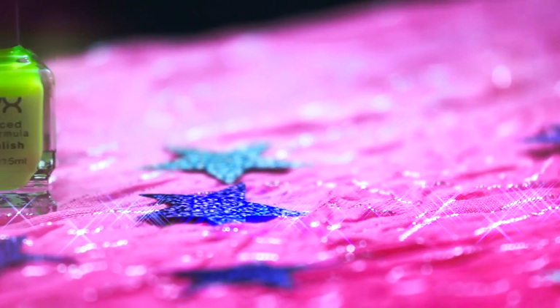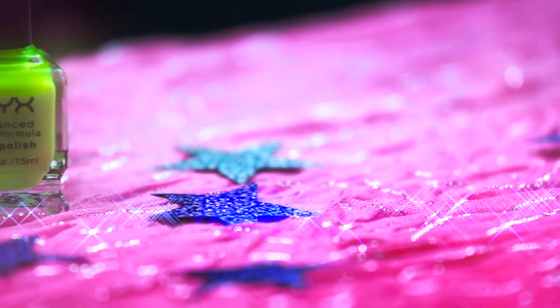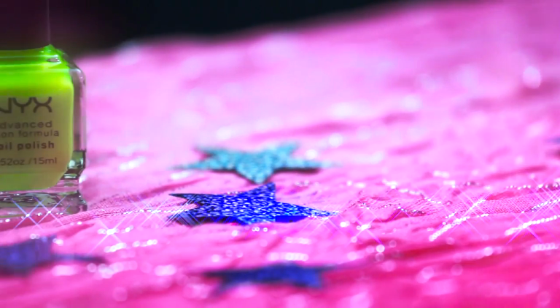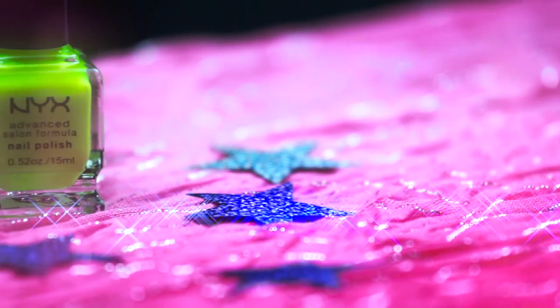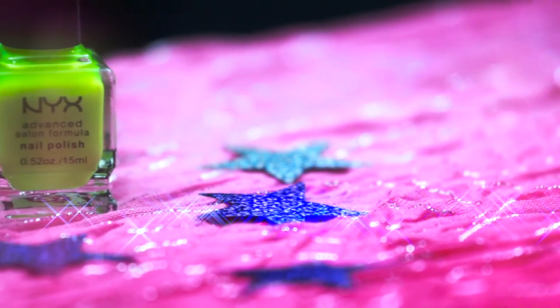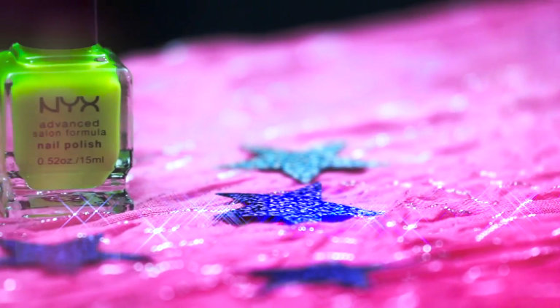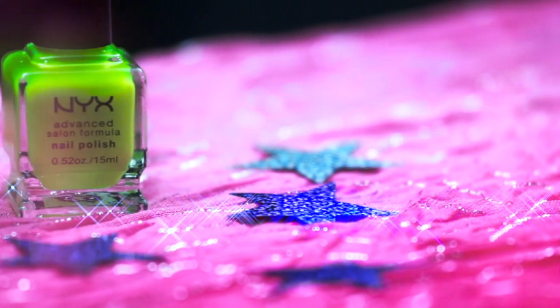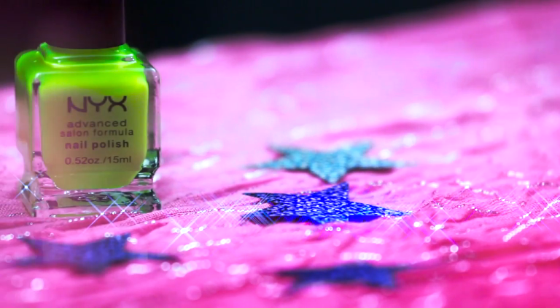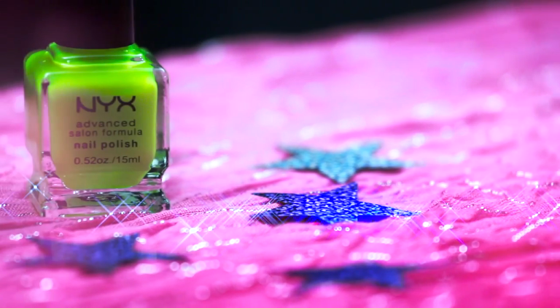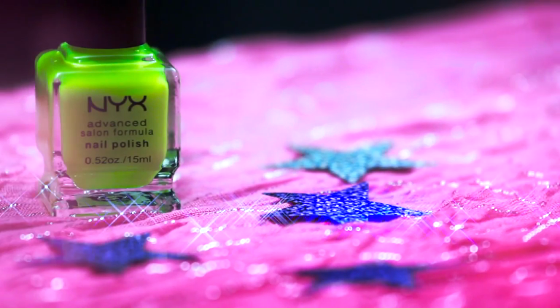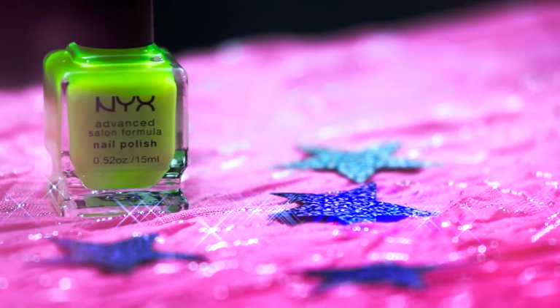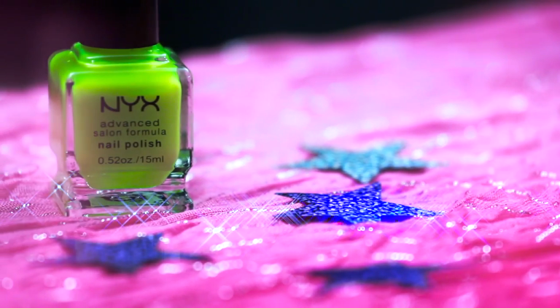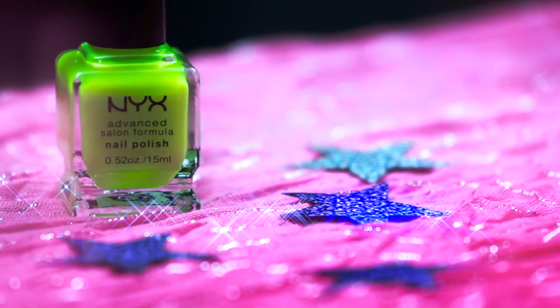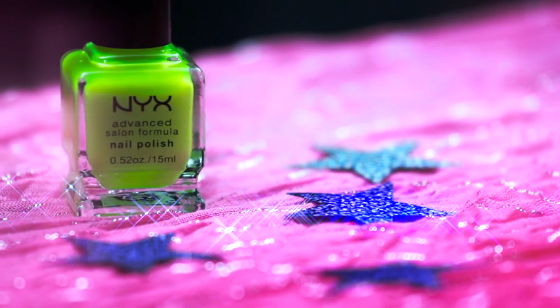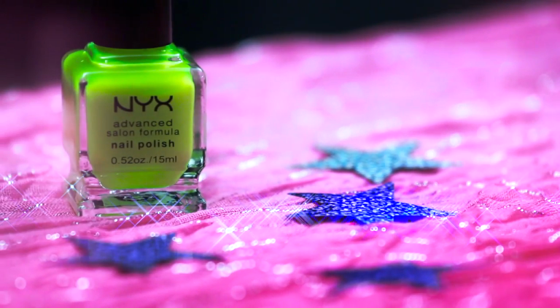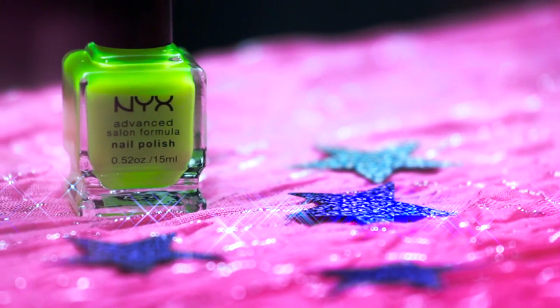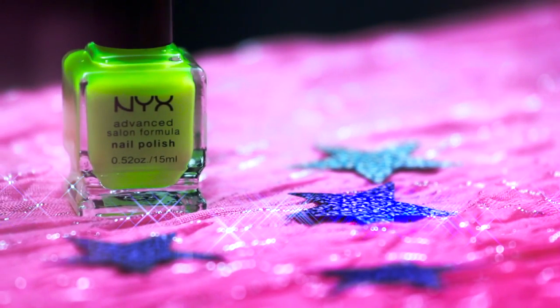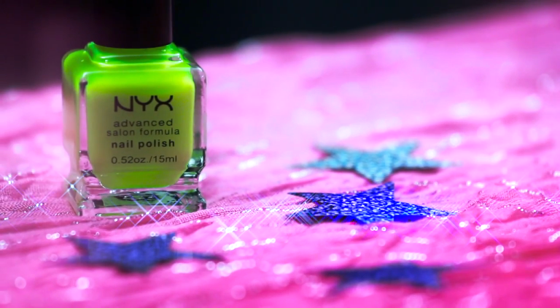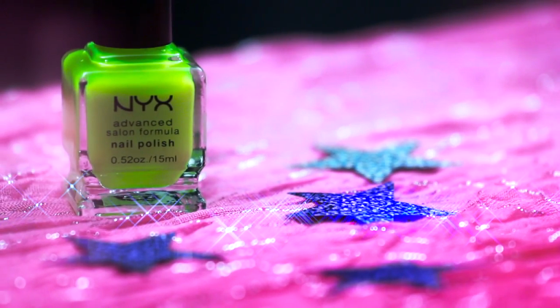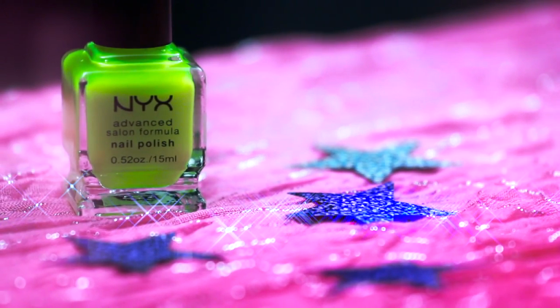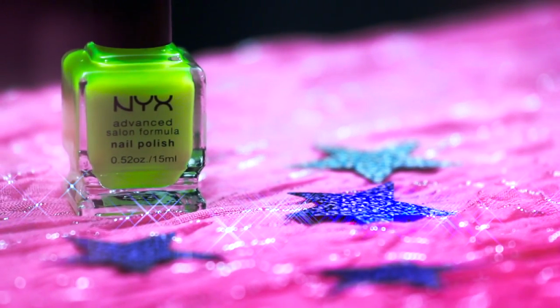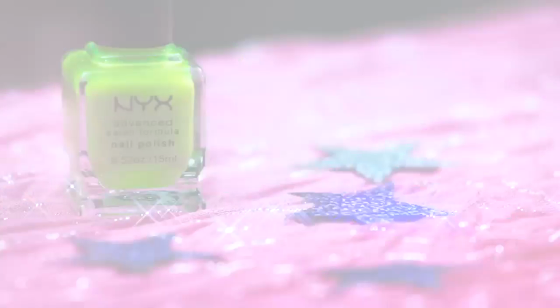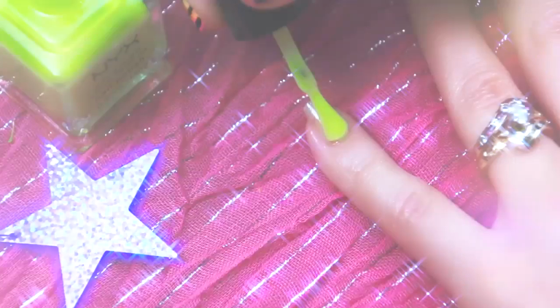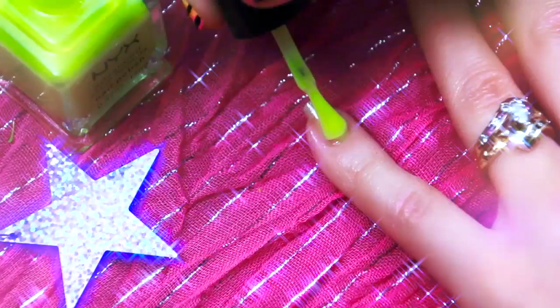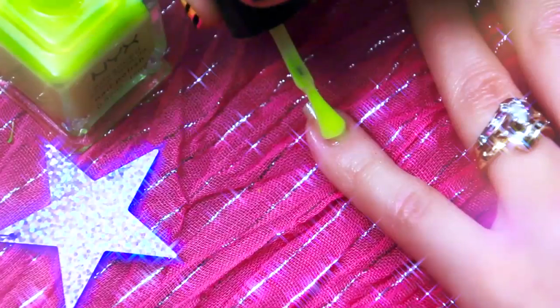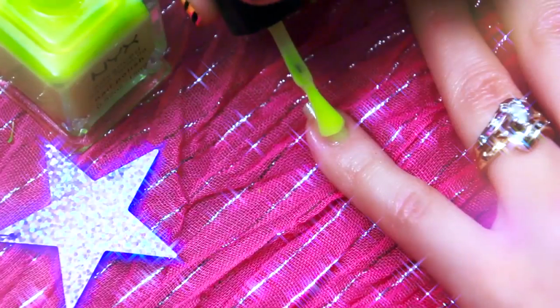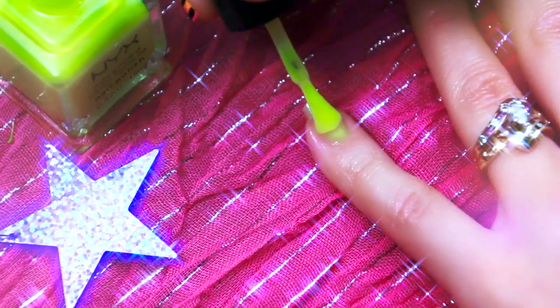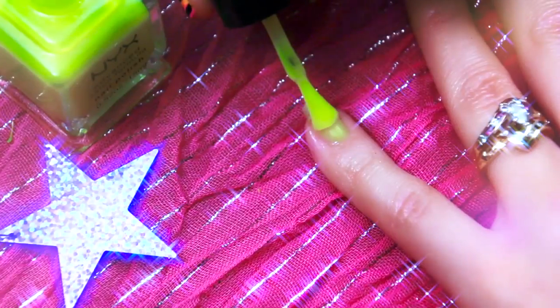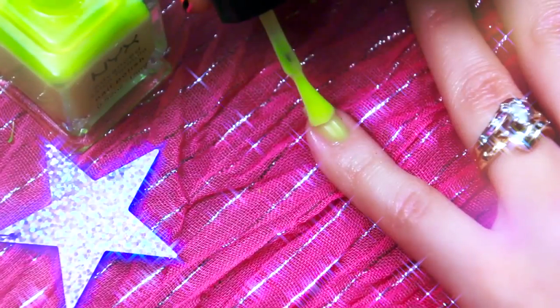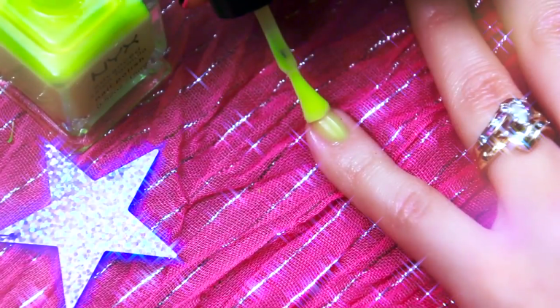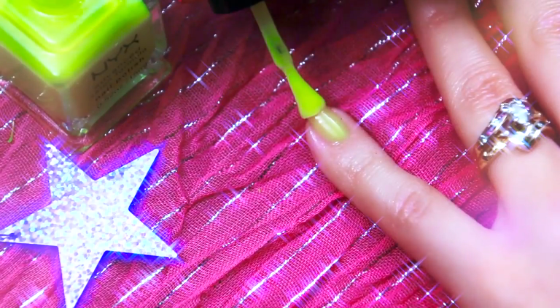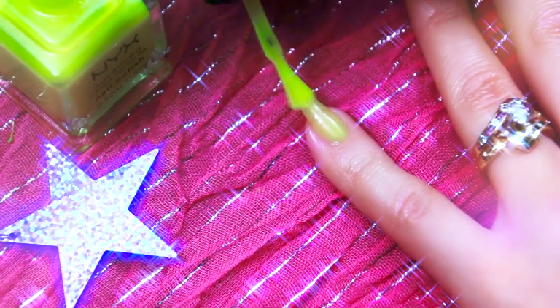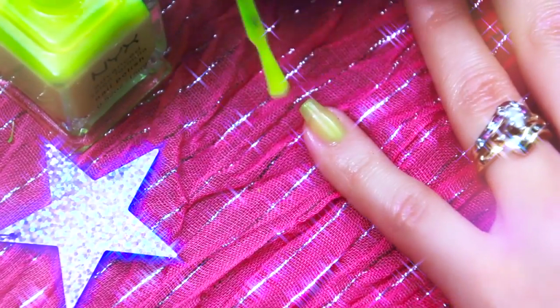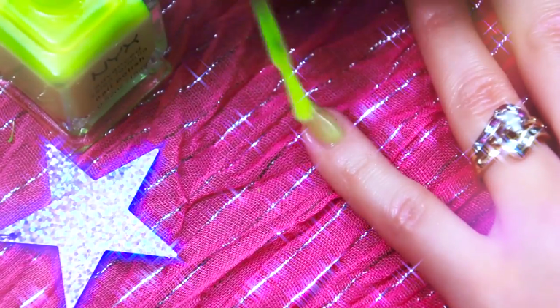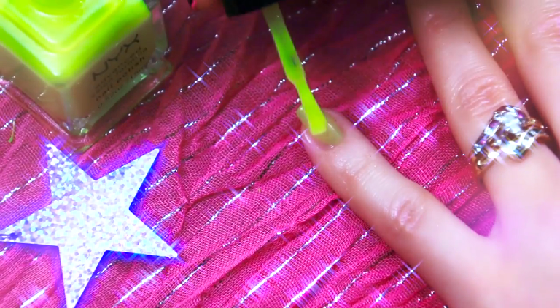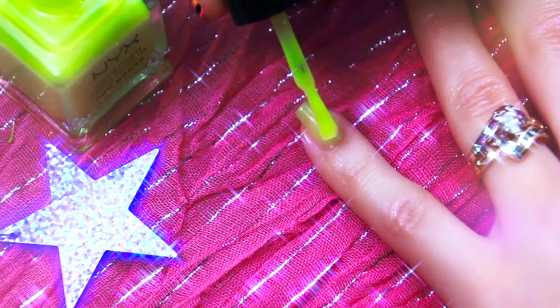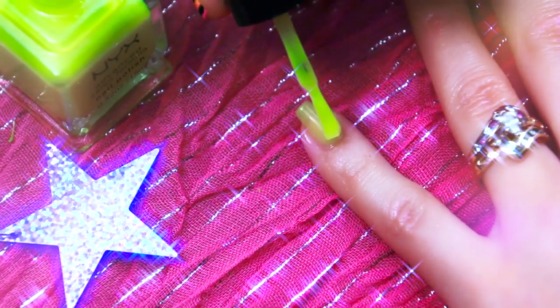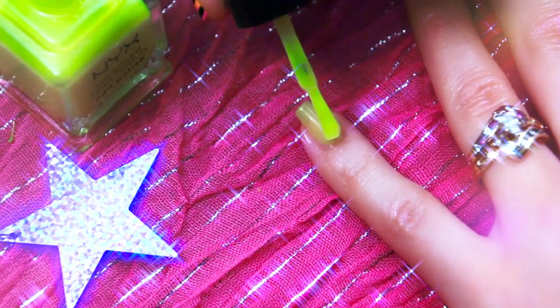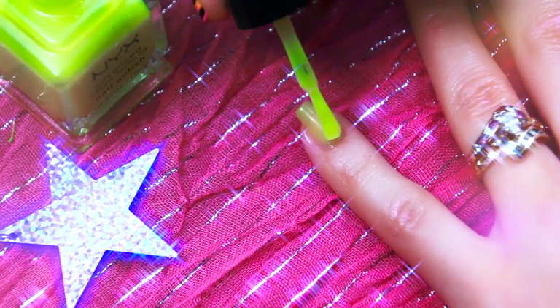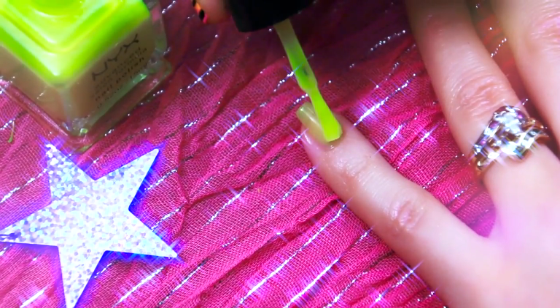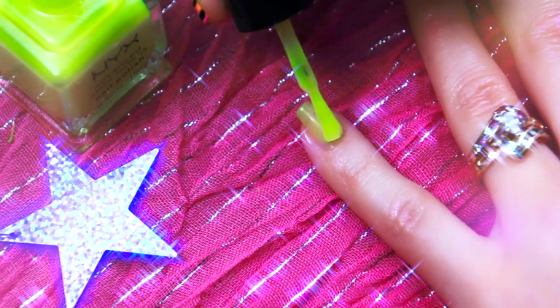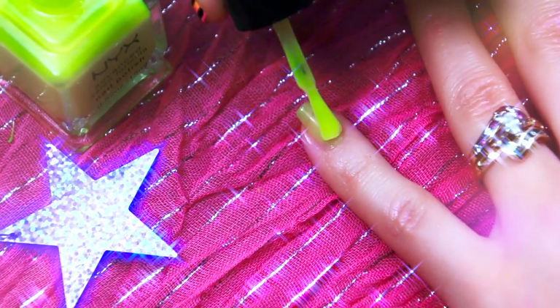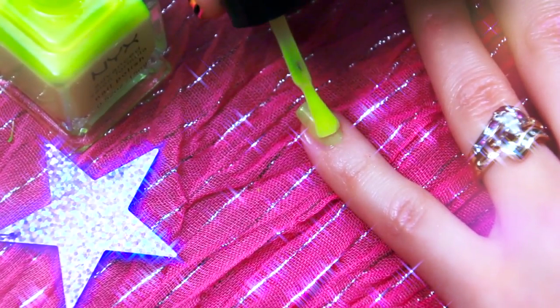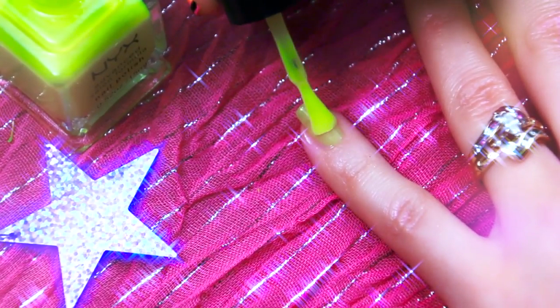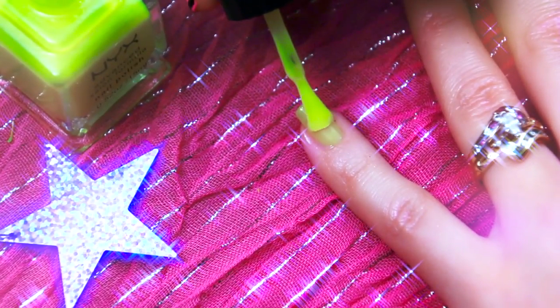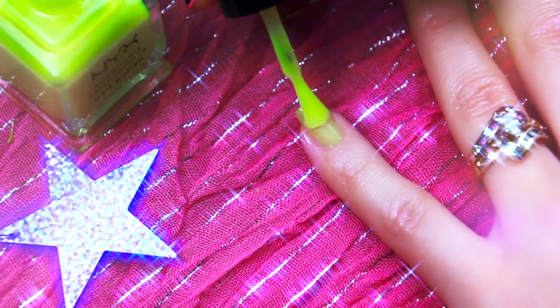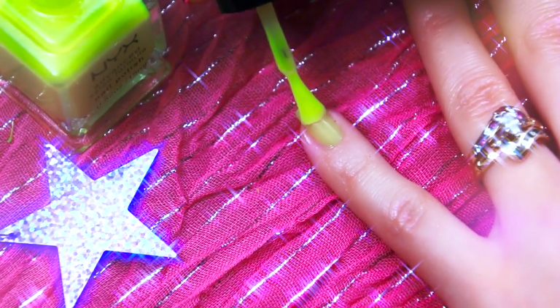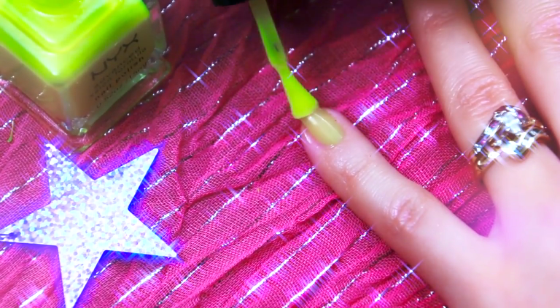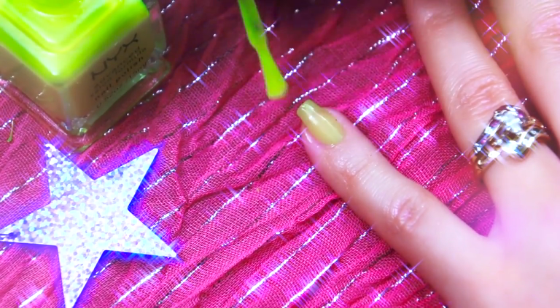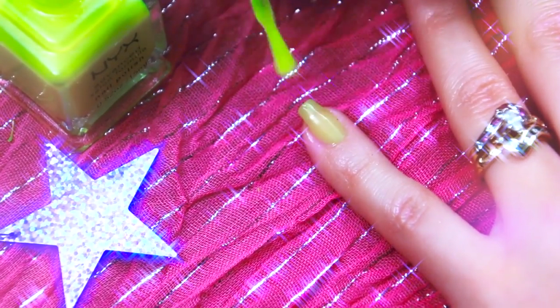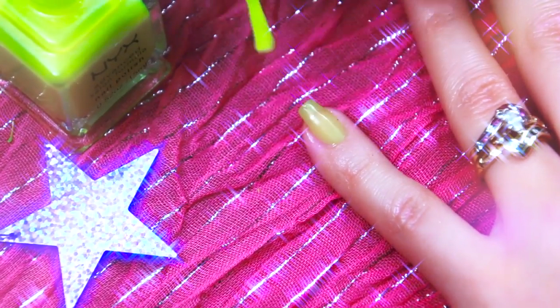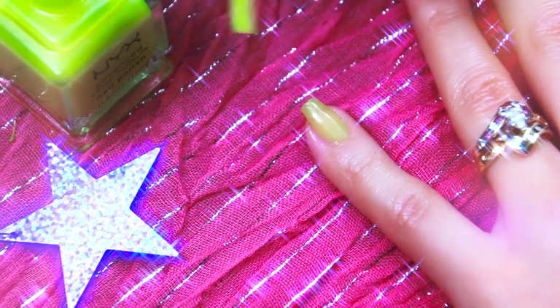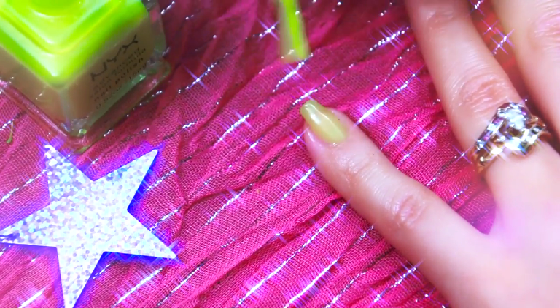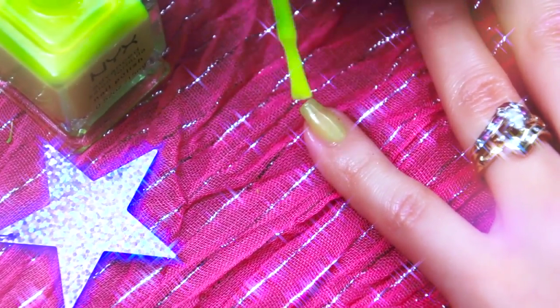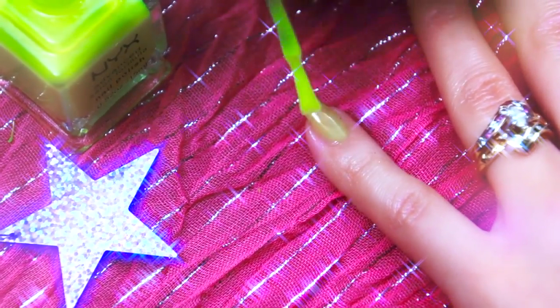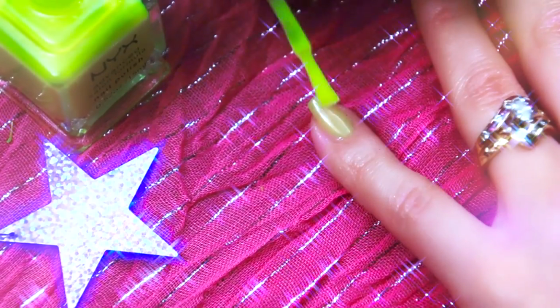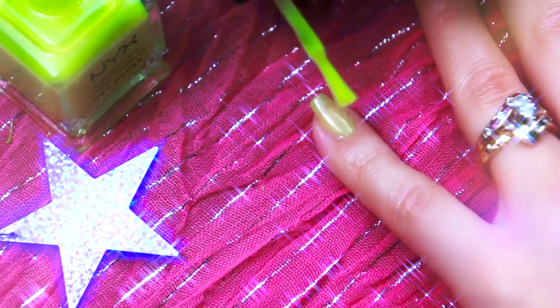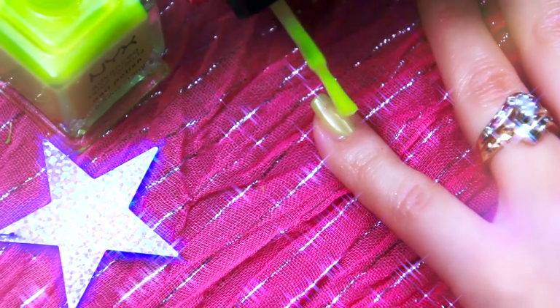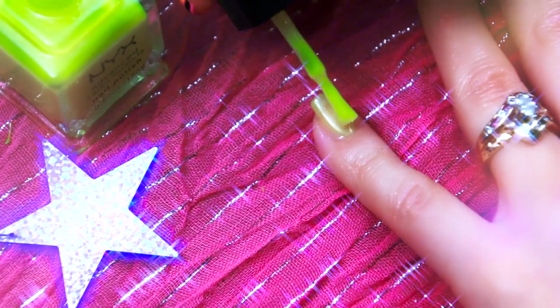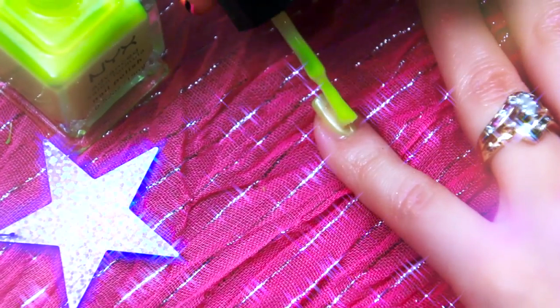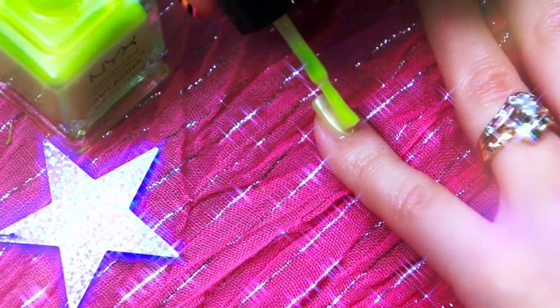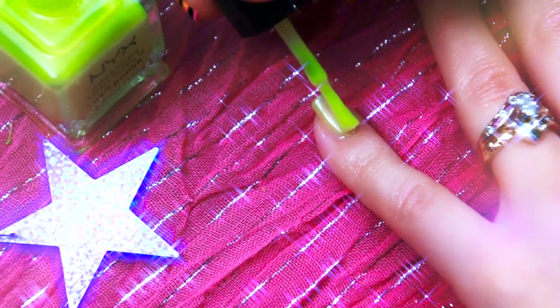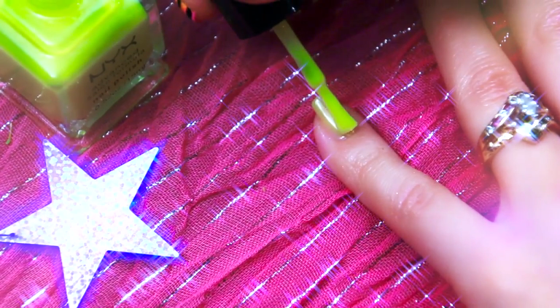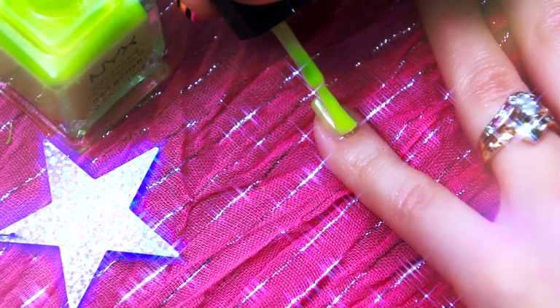Now we're going to take Nyx's Nail Polish in the color Hot Yellow, which is a vibrant neon color, and apply it to our pinky.